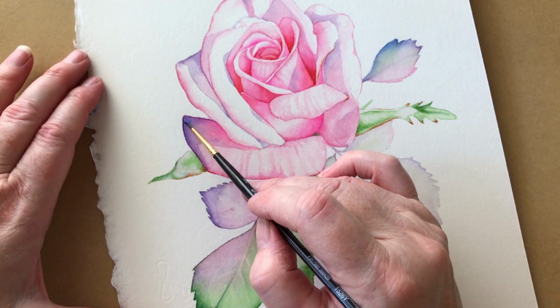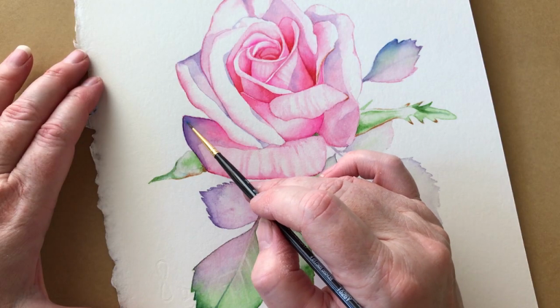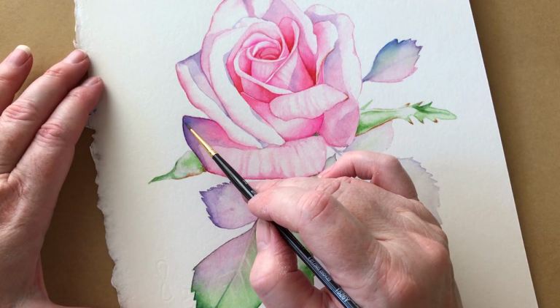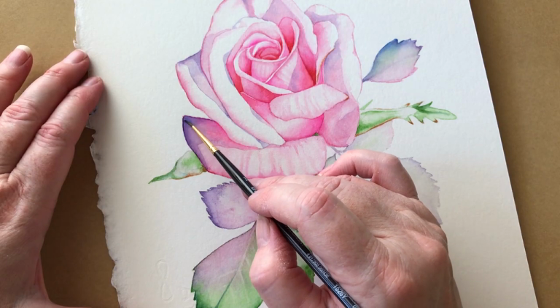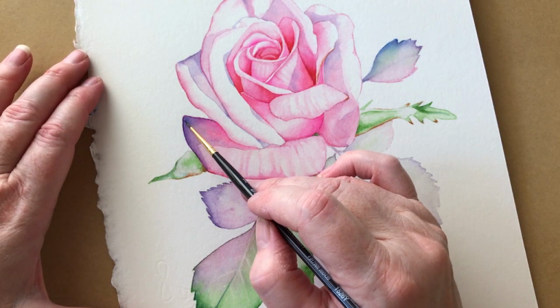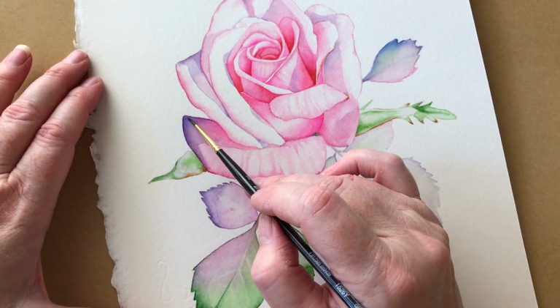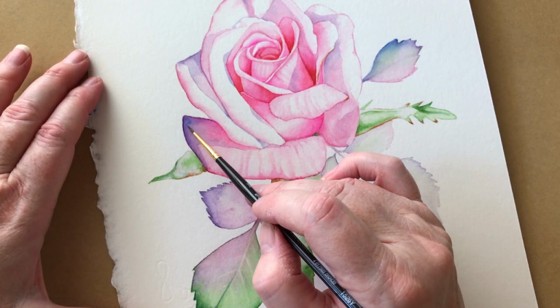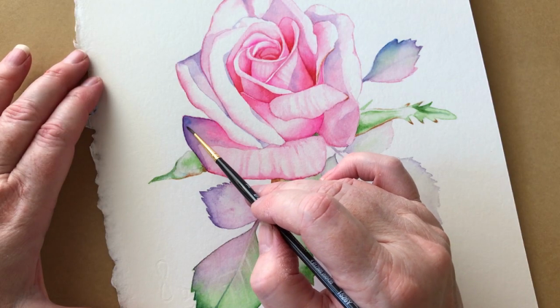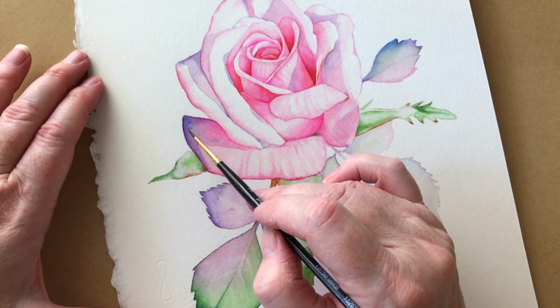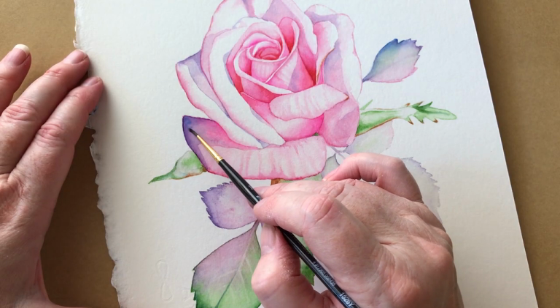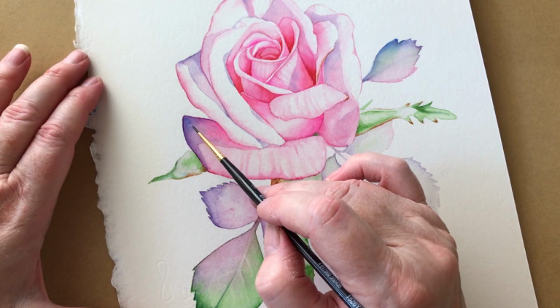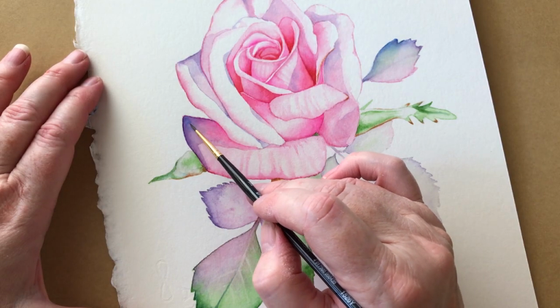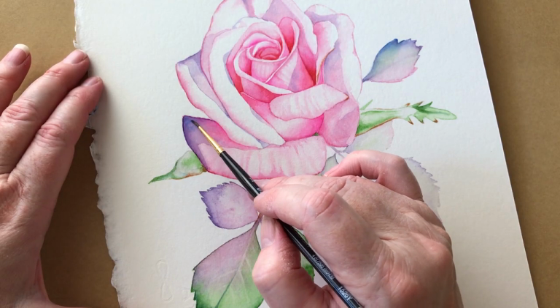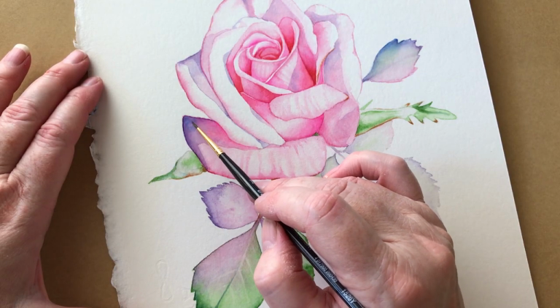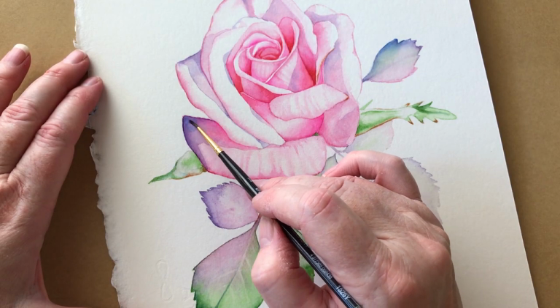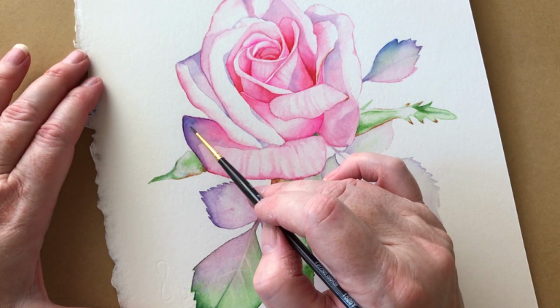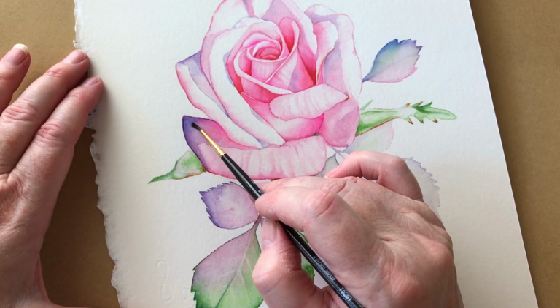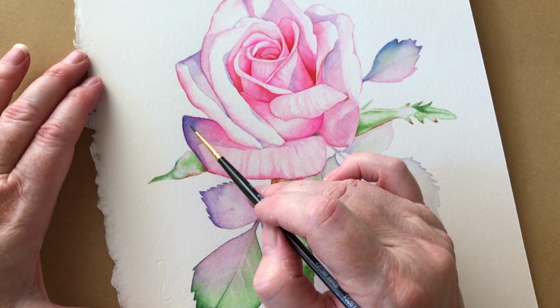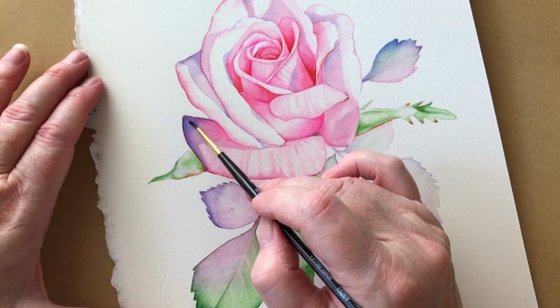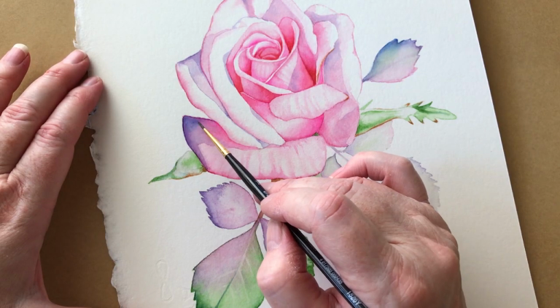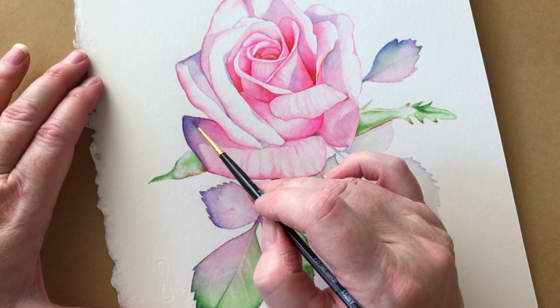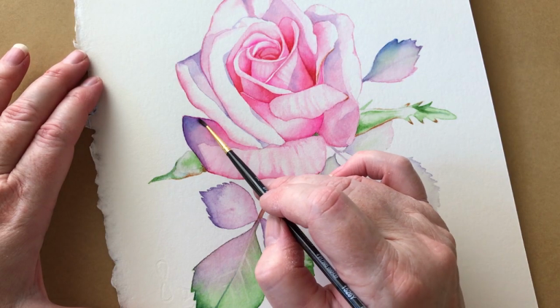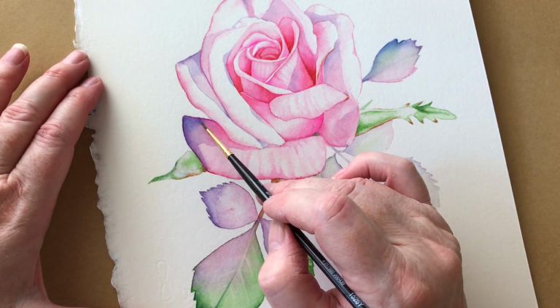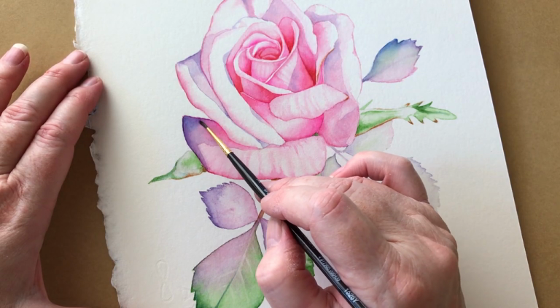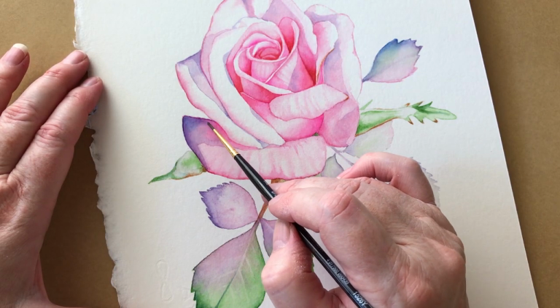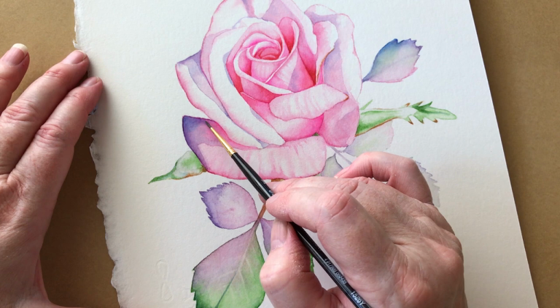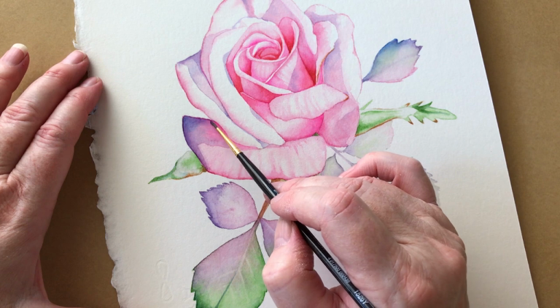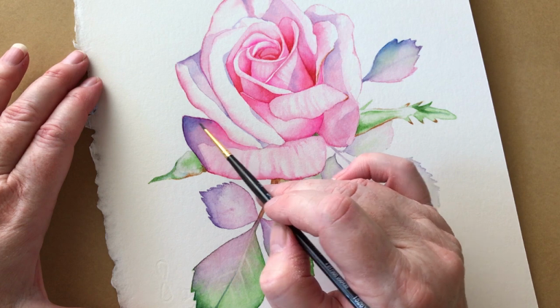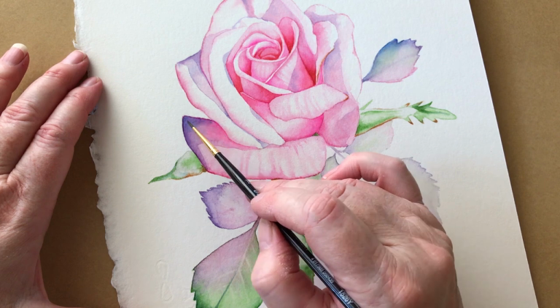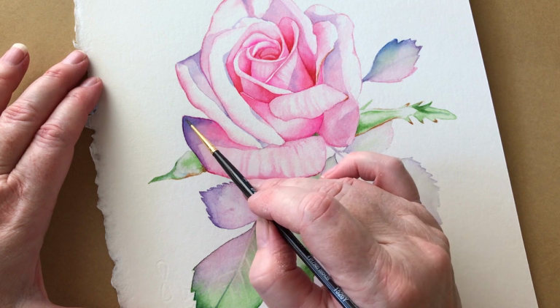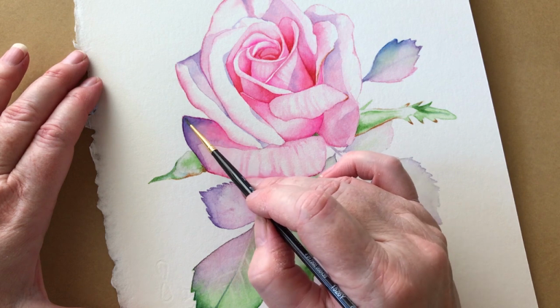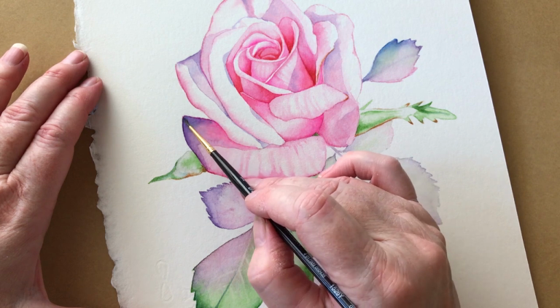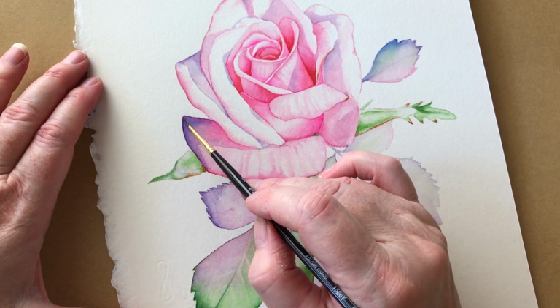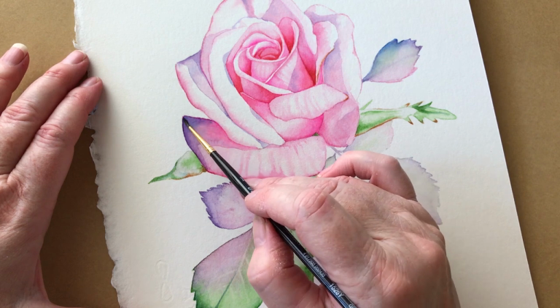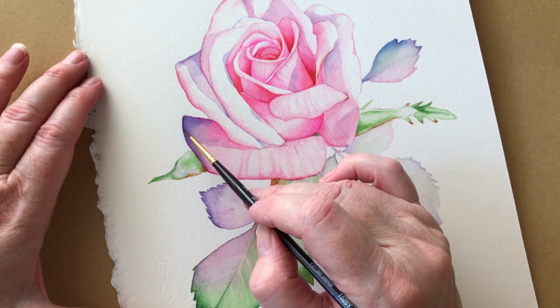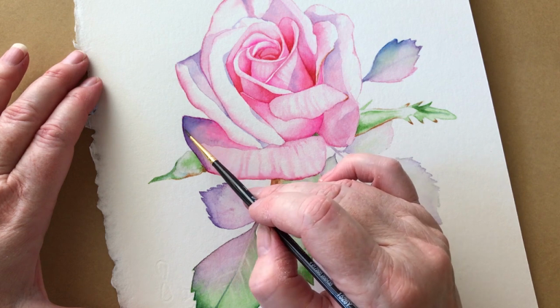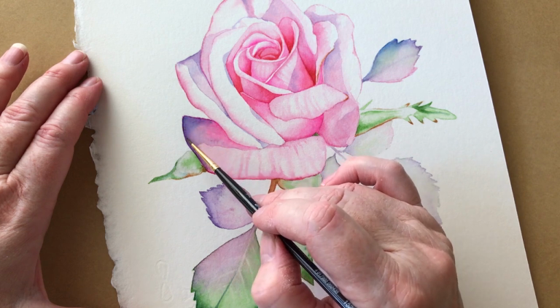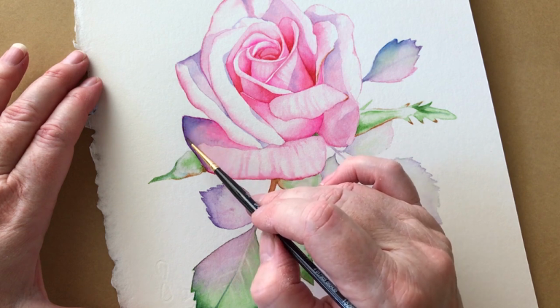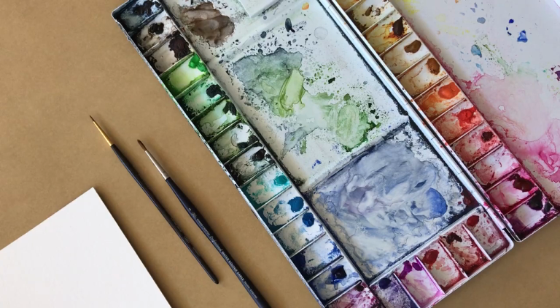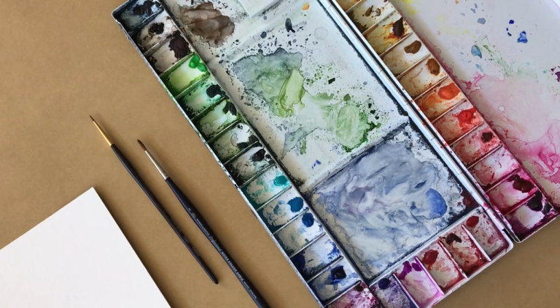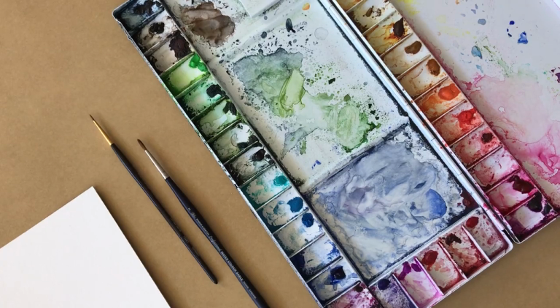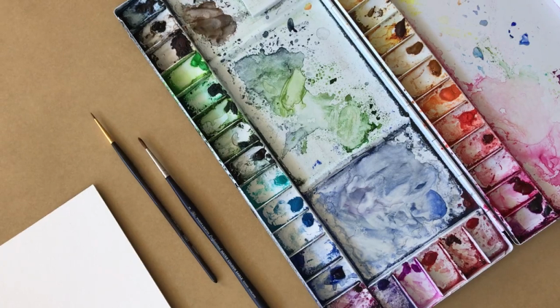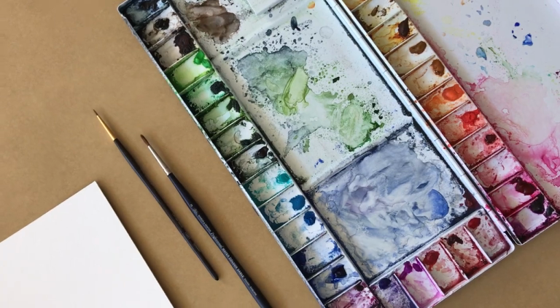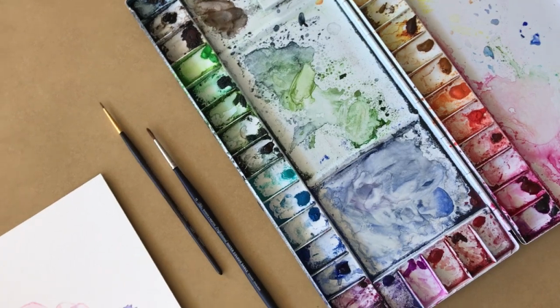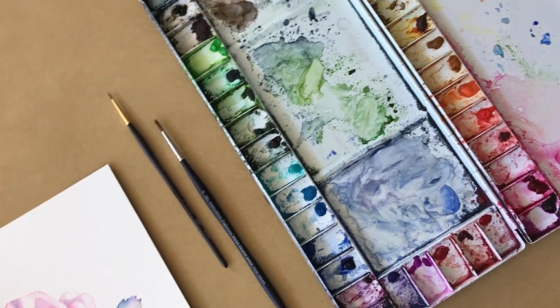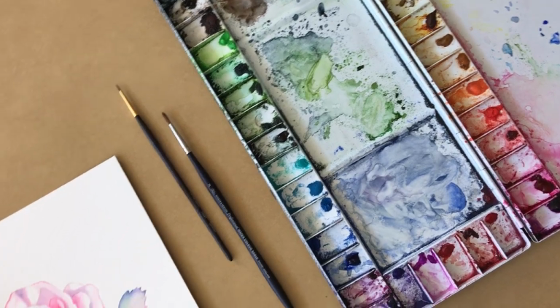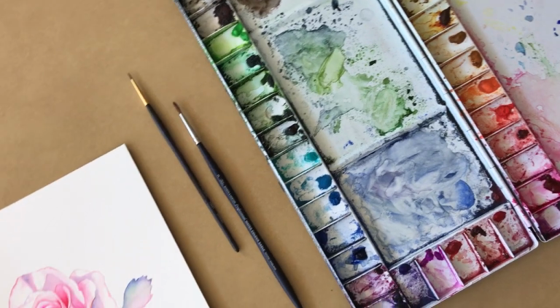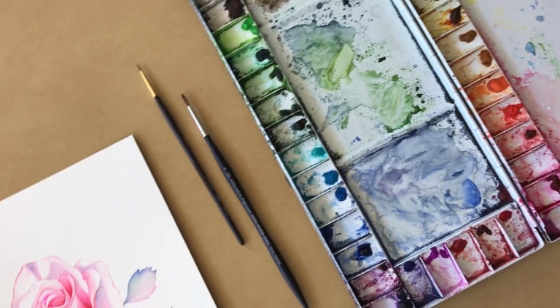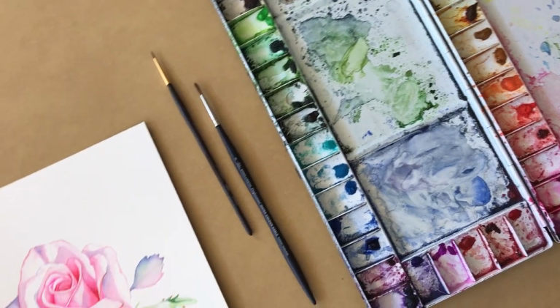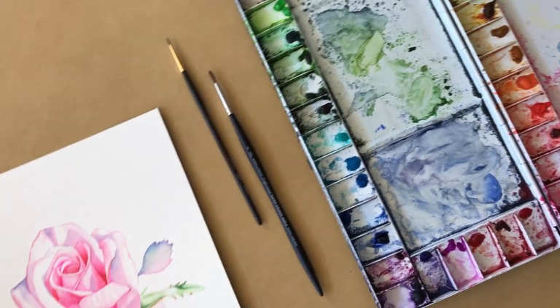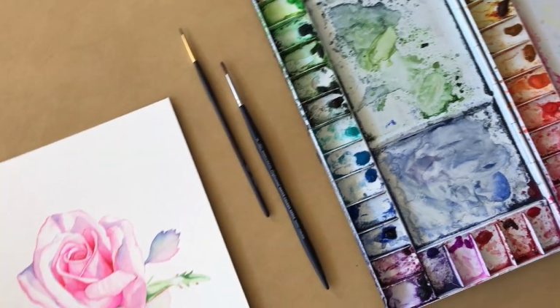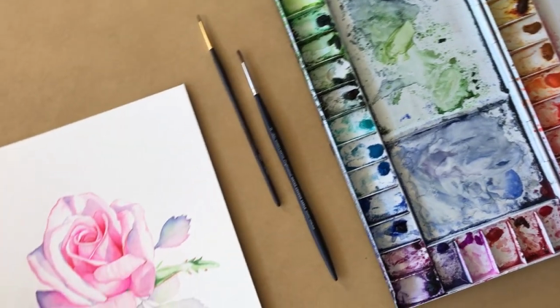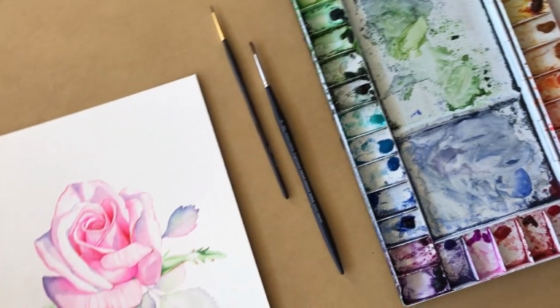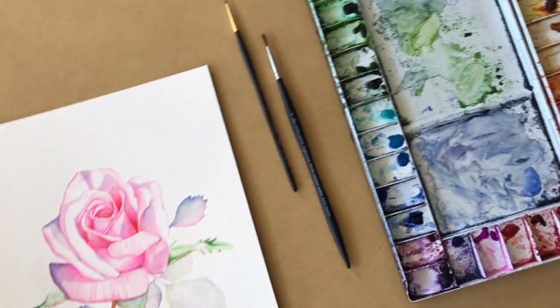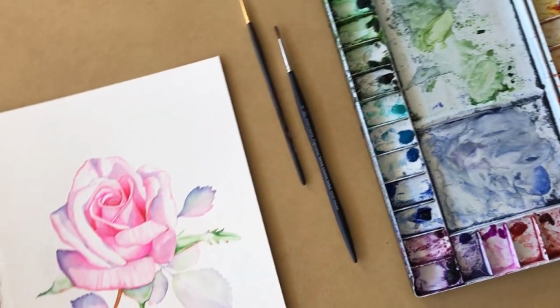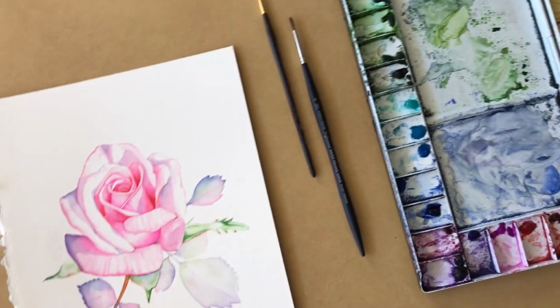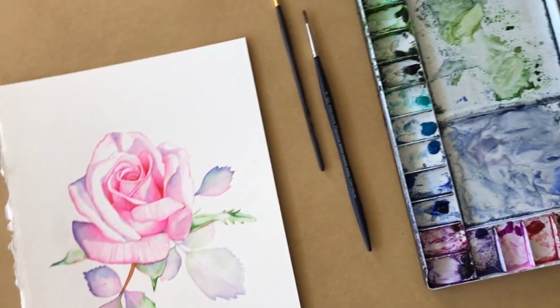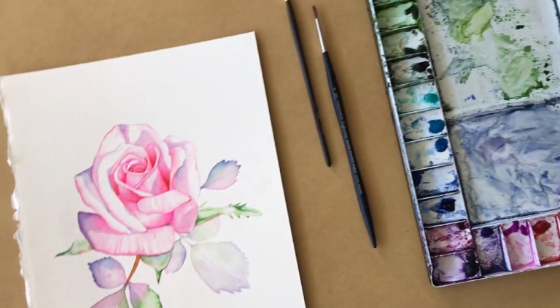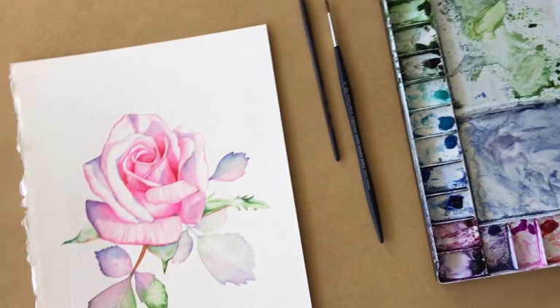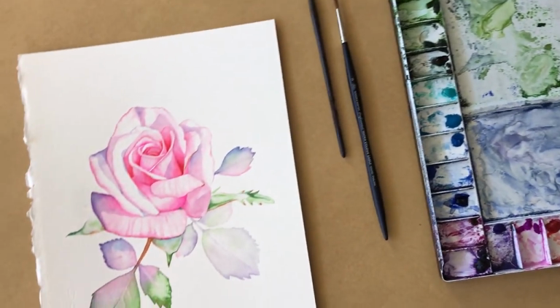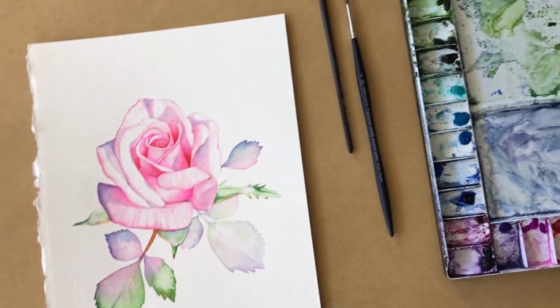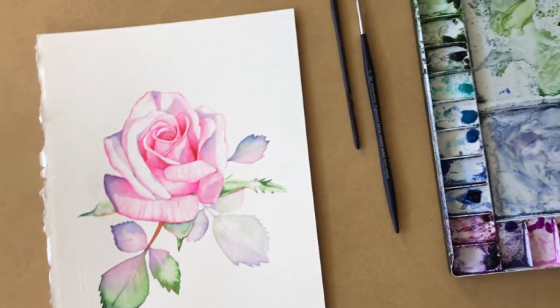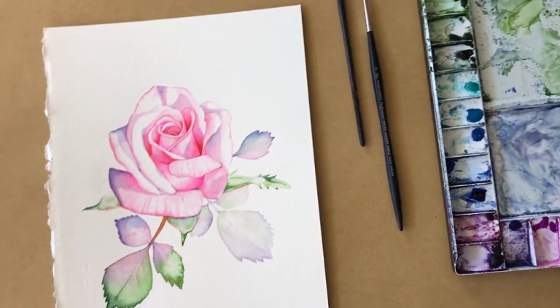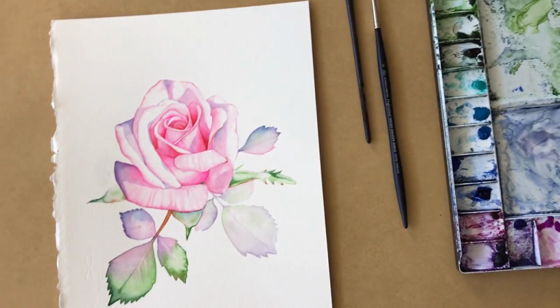If you're ready to start painting in watercolour with confidence then join me while we paint this beautiful rose together.